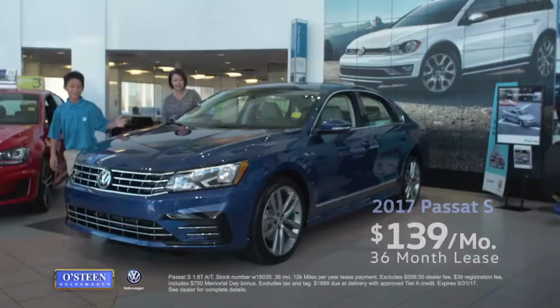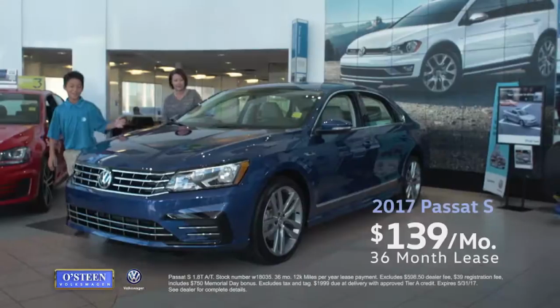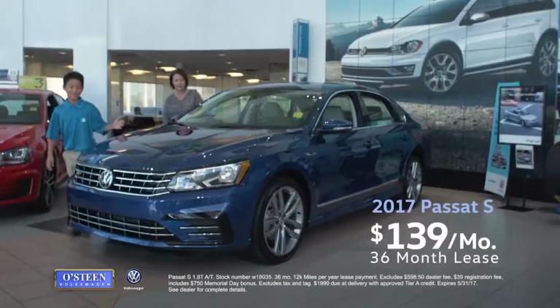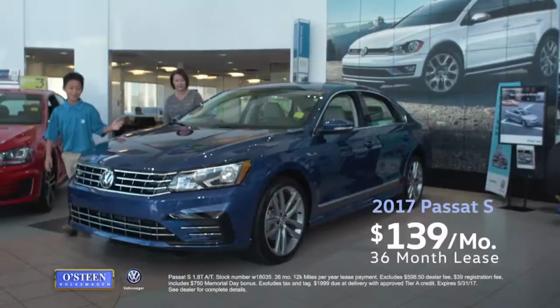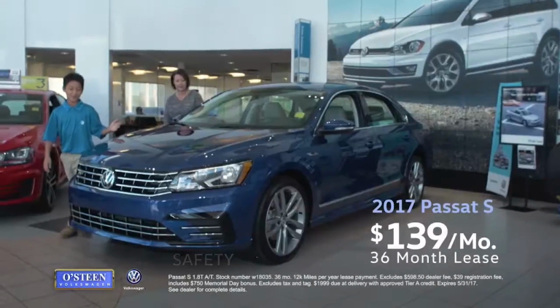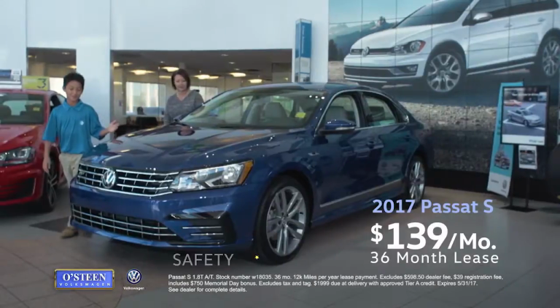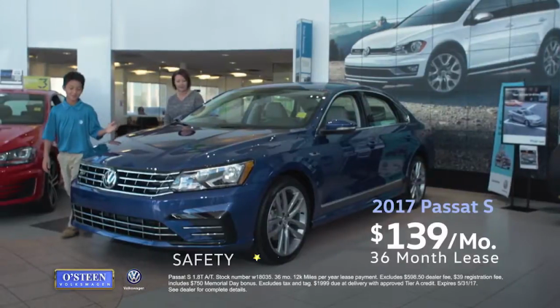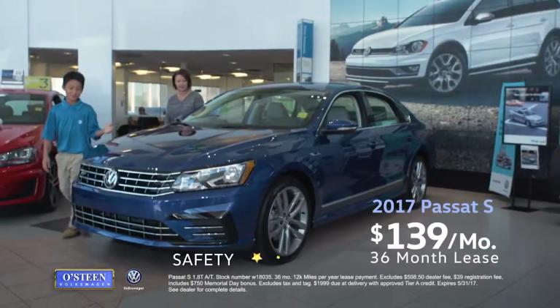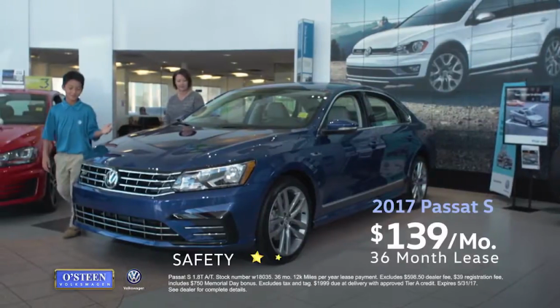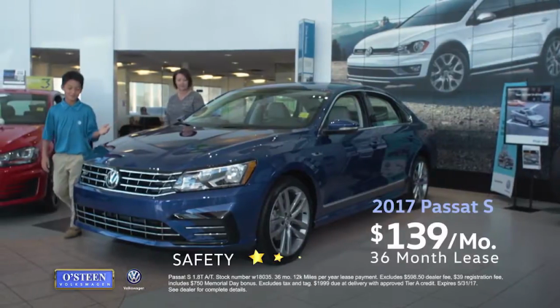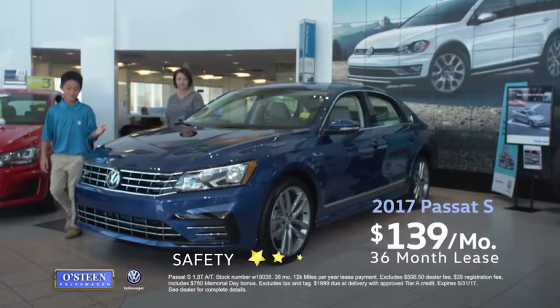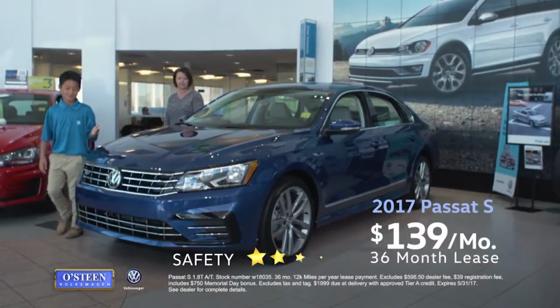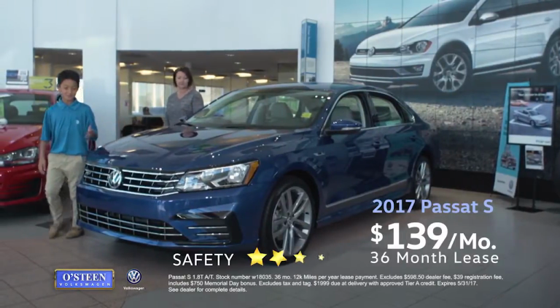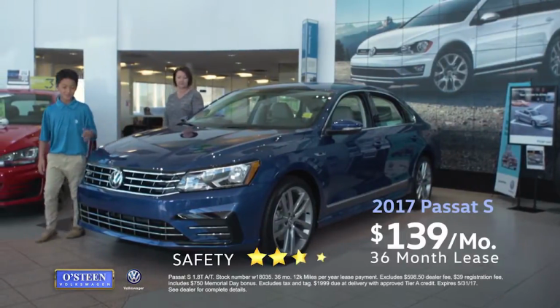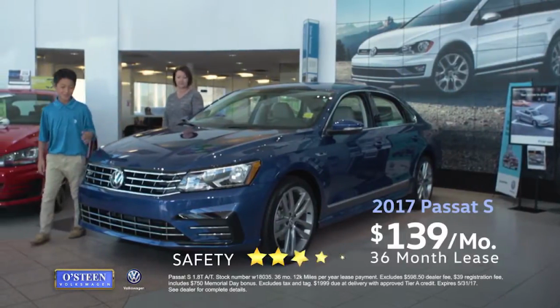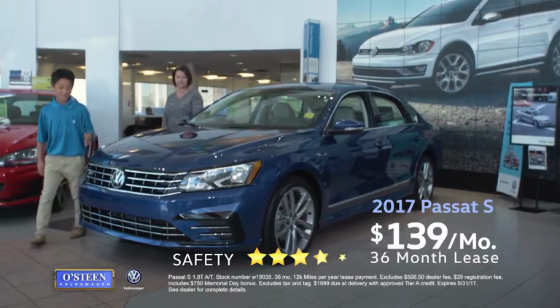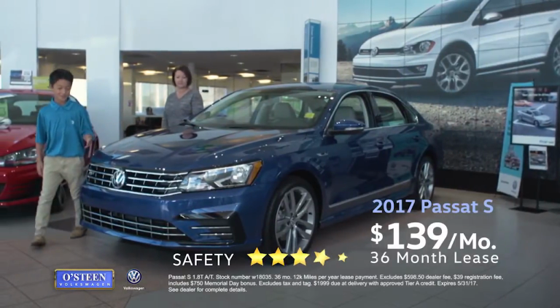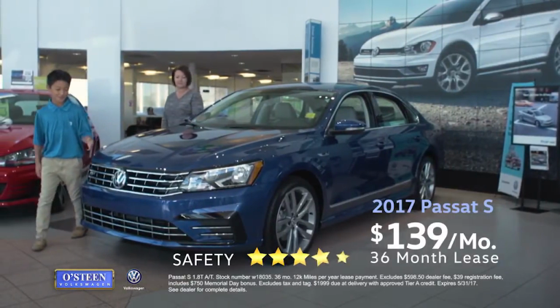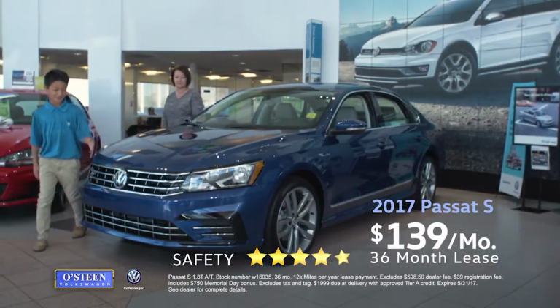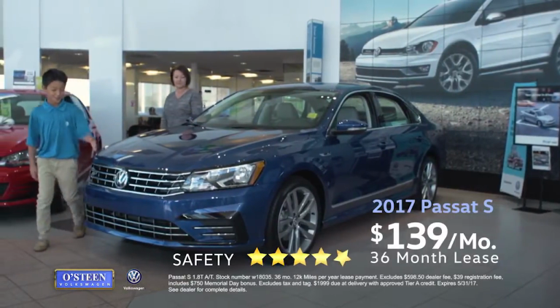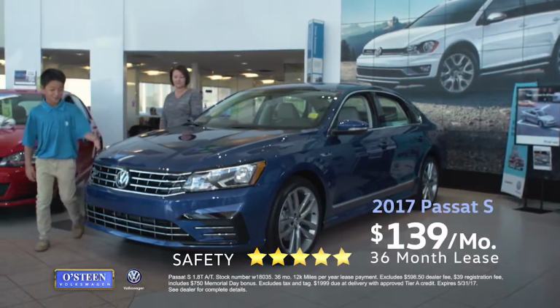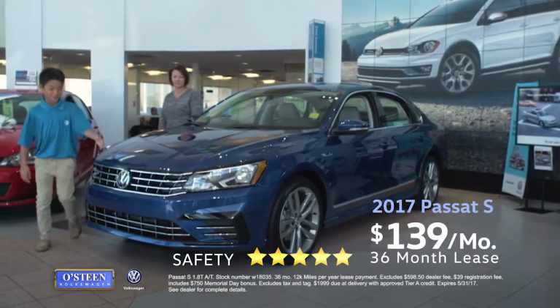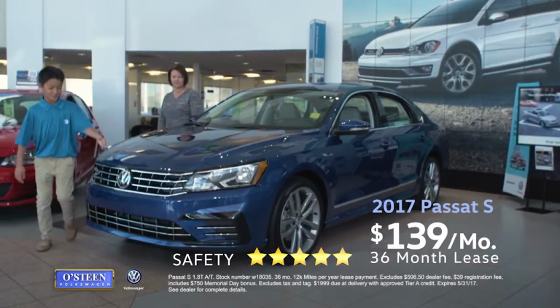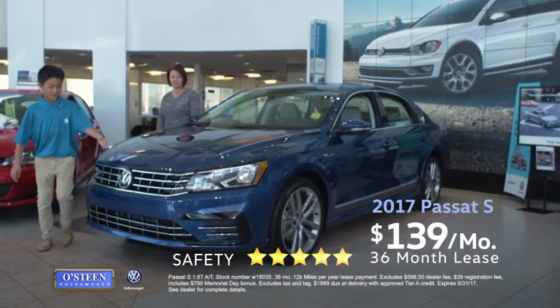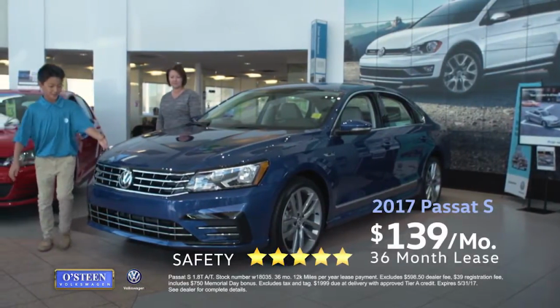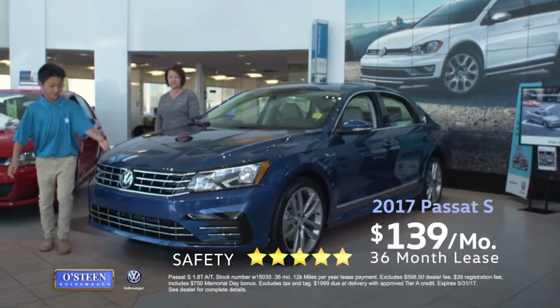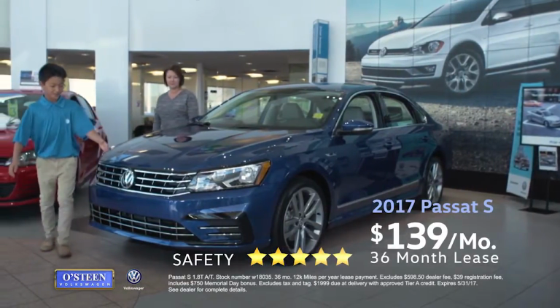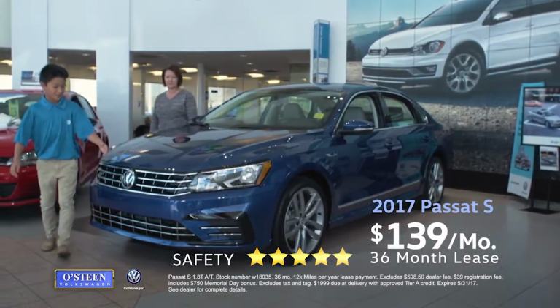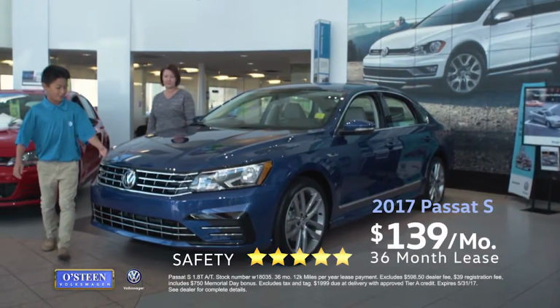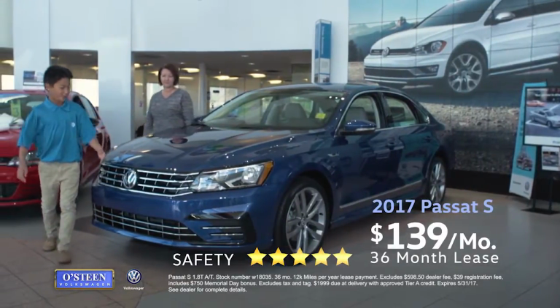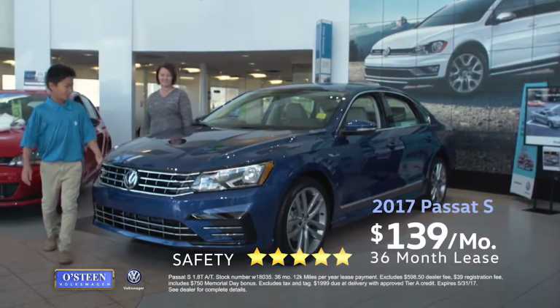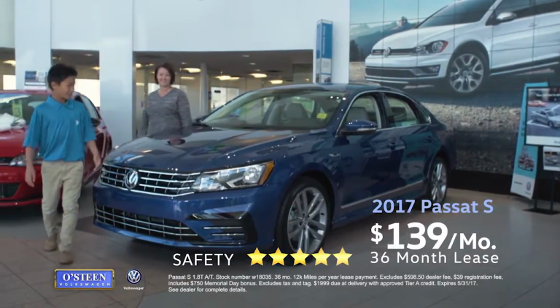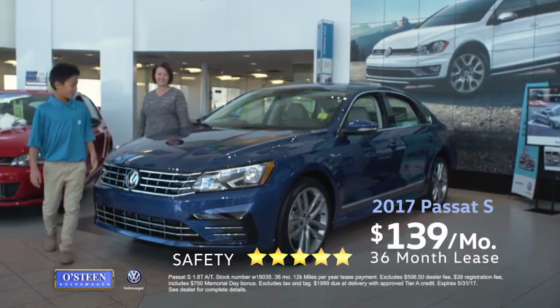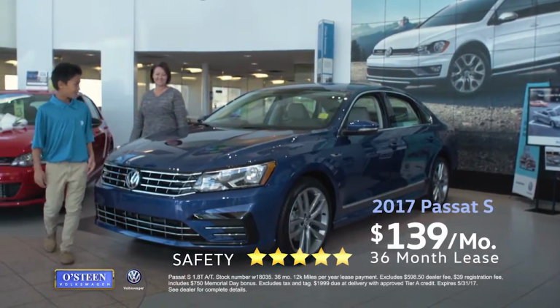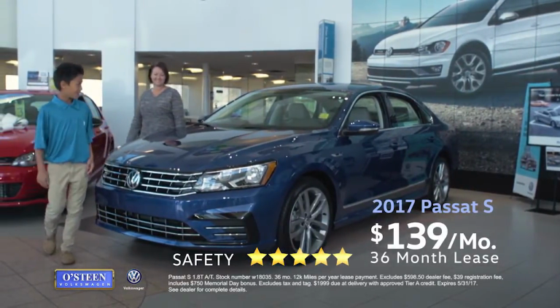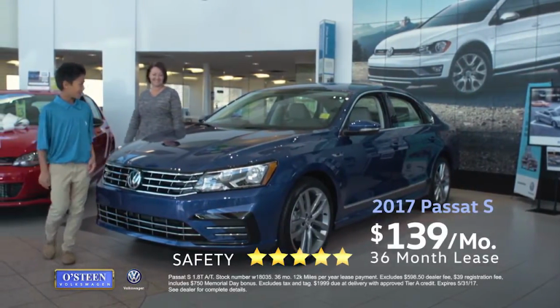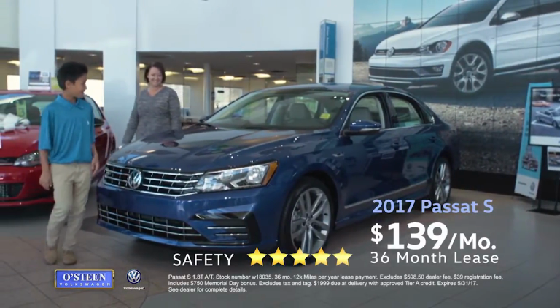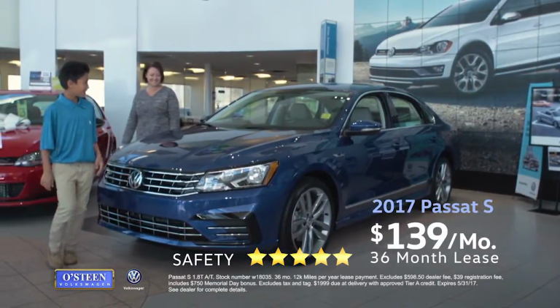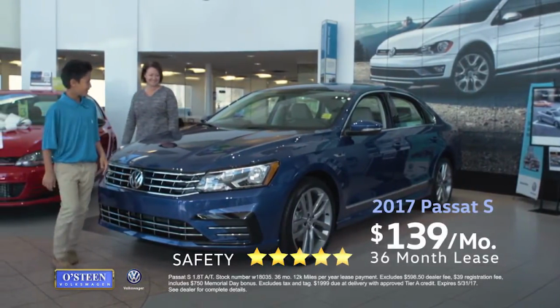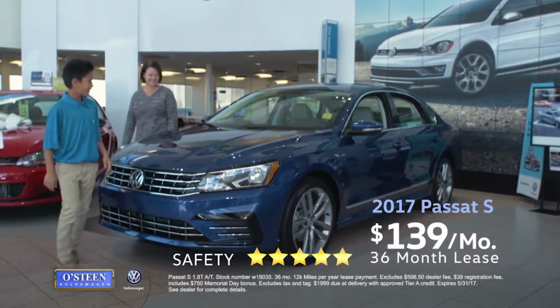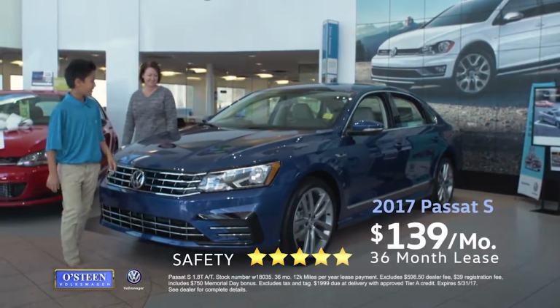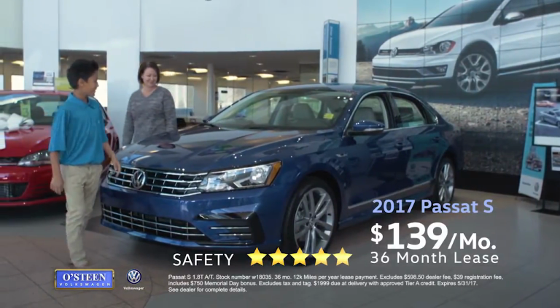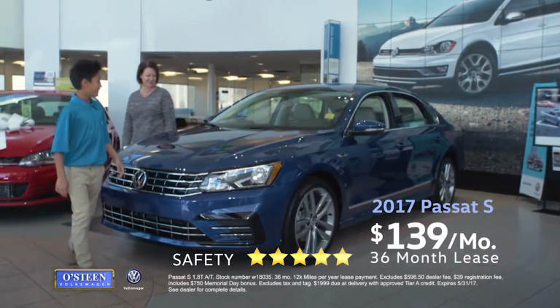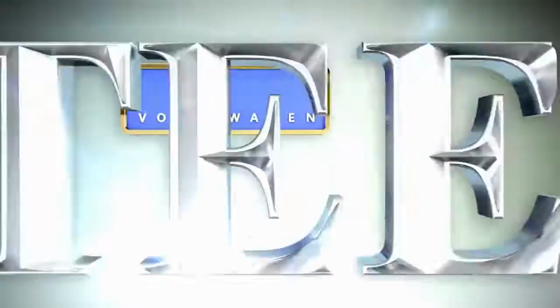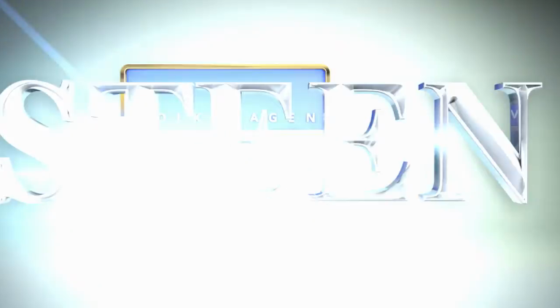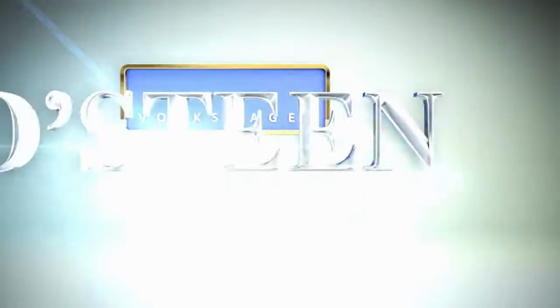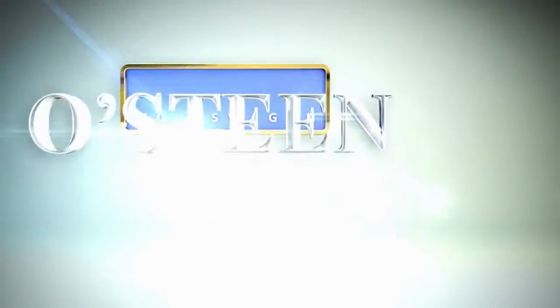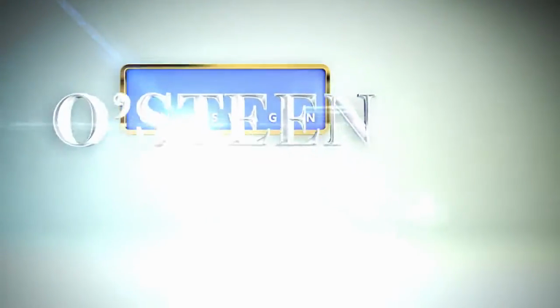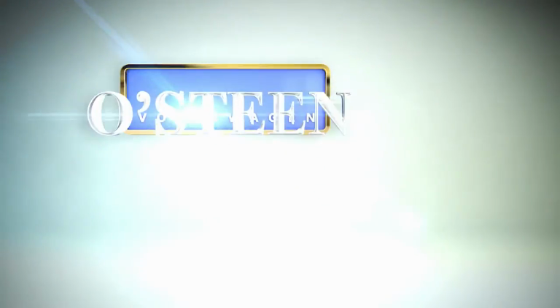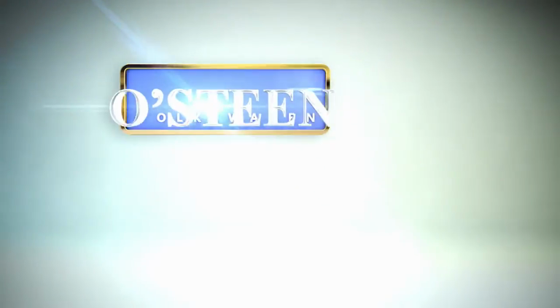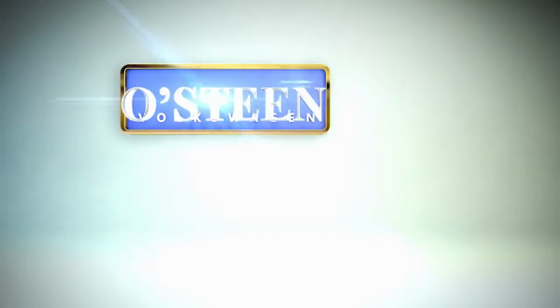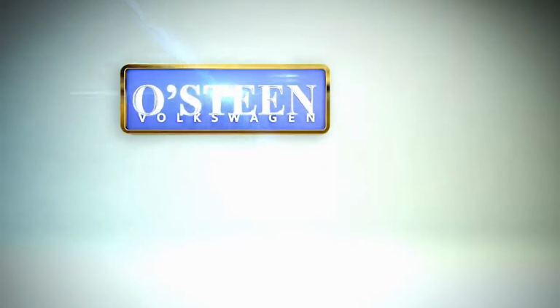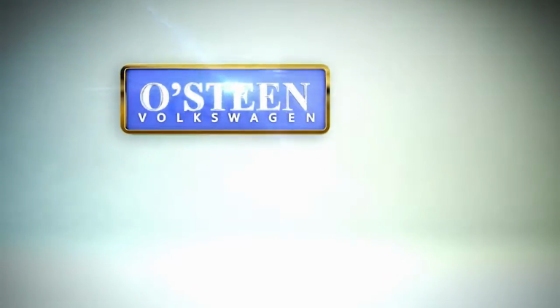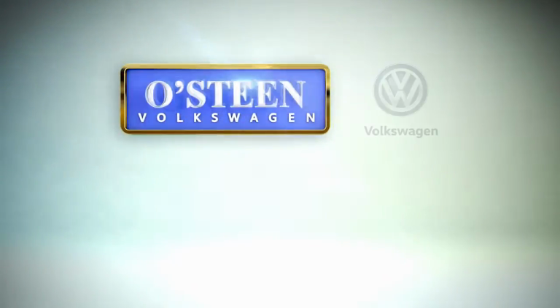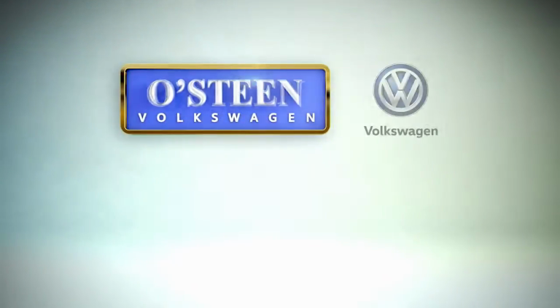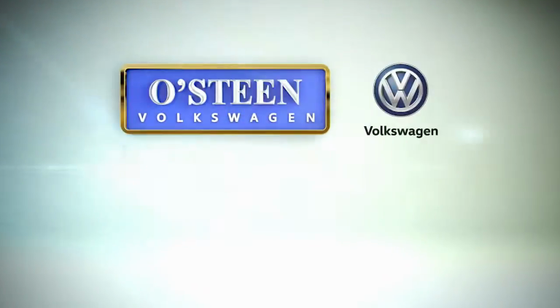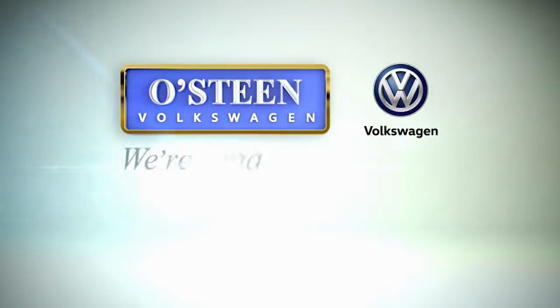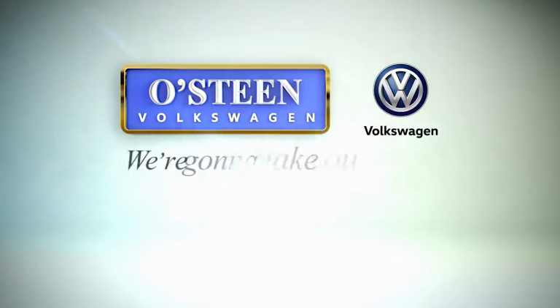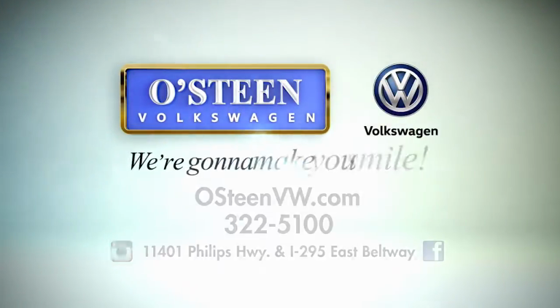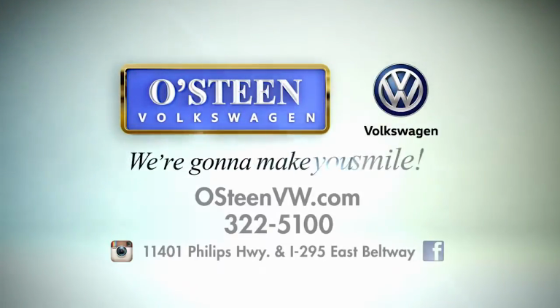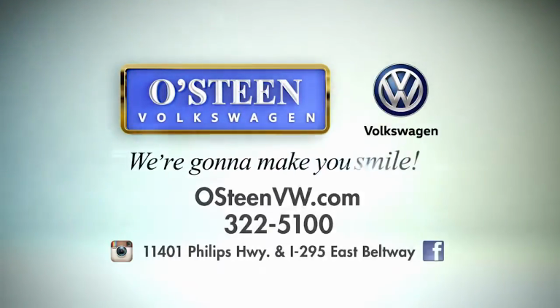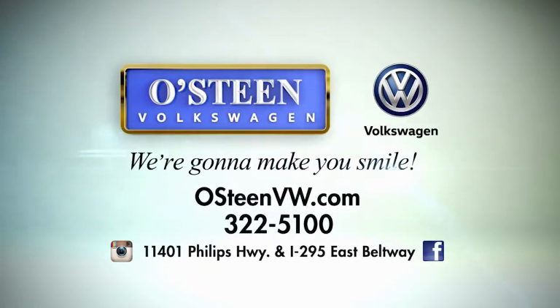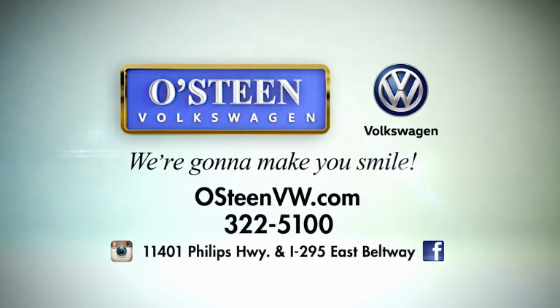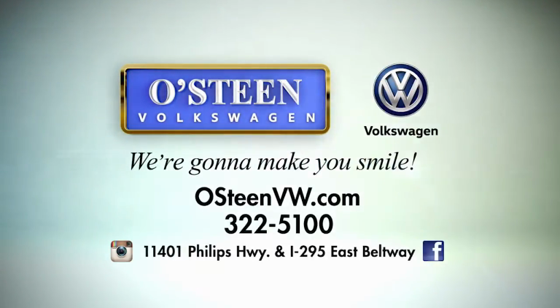You can lease a technology-rich Passat S for just $139 per month. Osteen Volkswagen, we're going to make you smile.